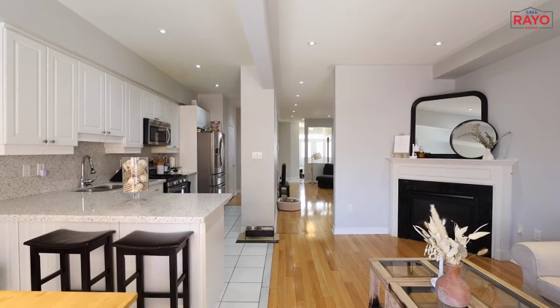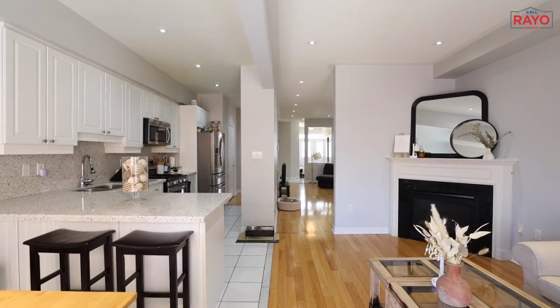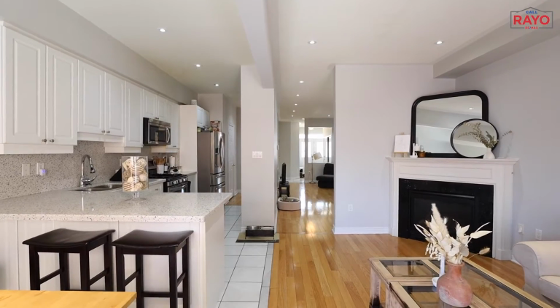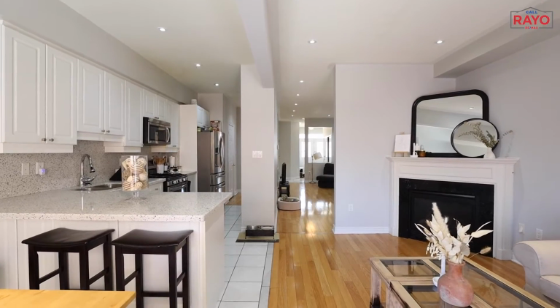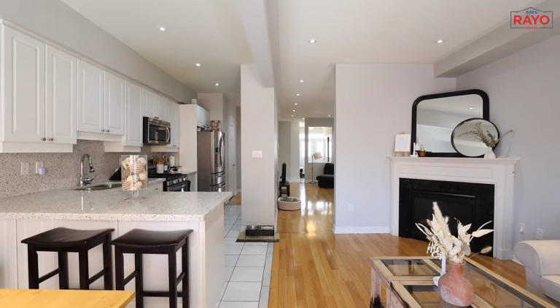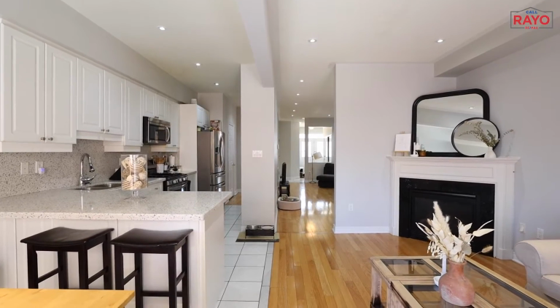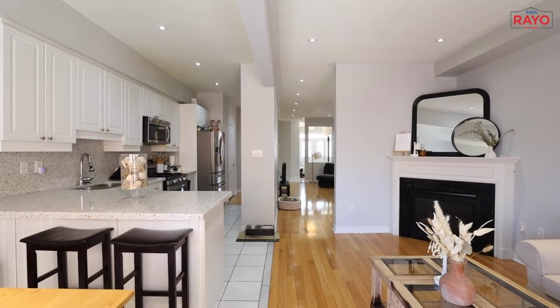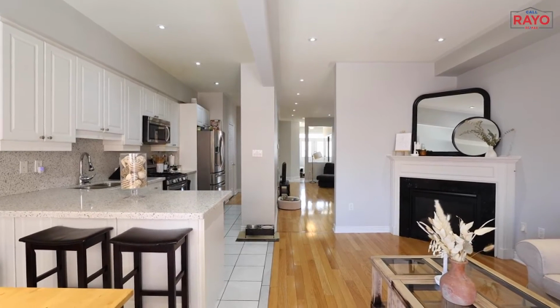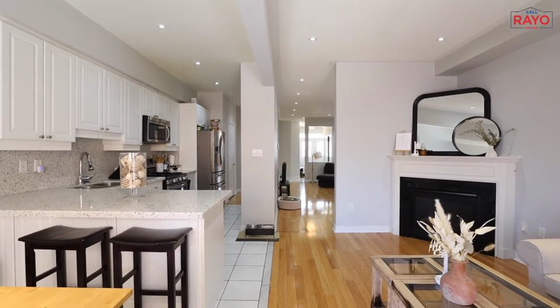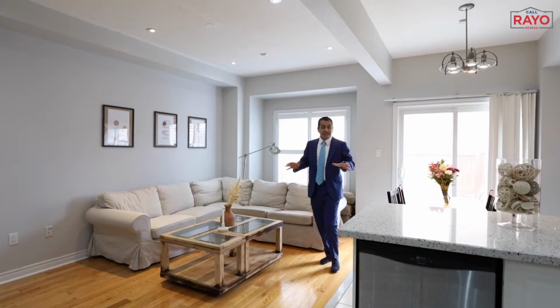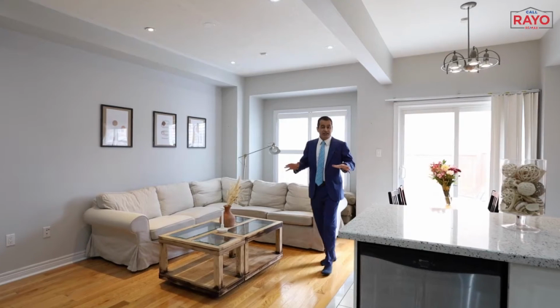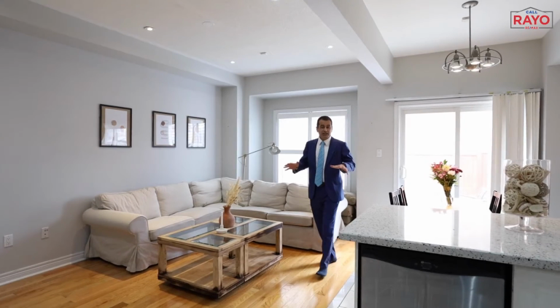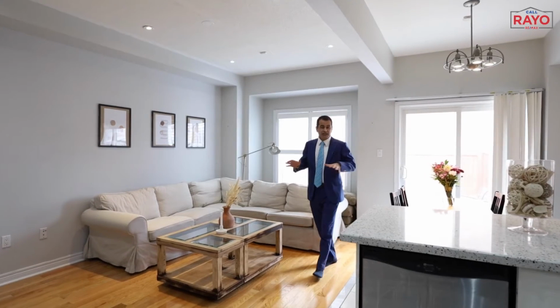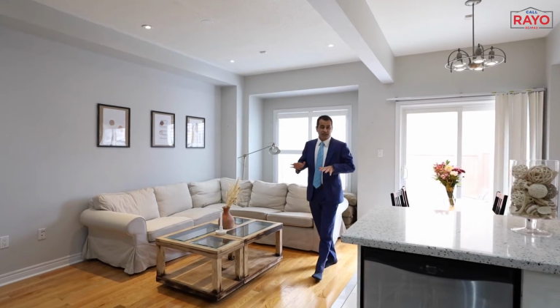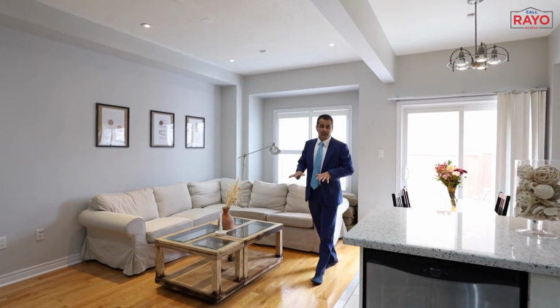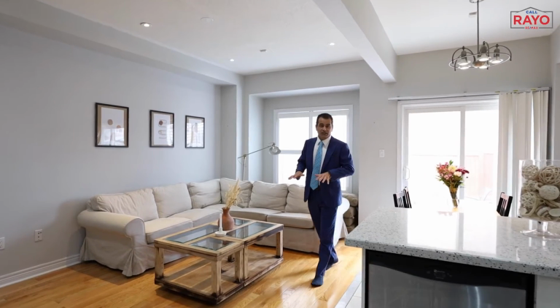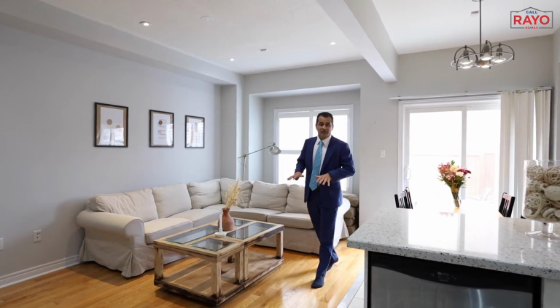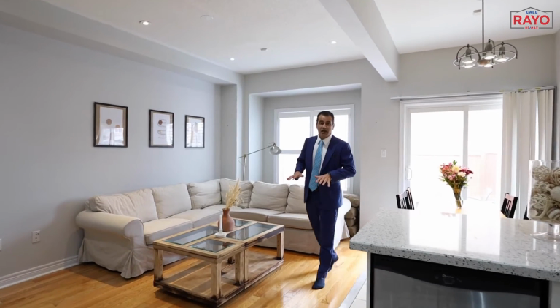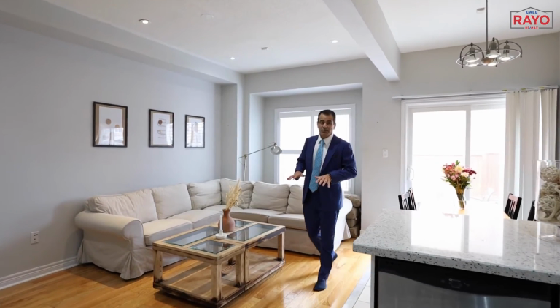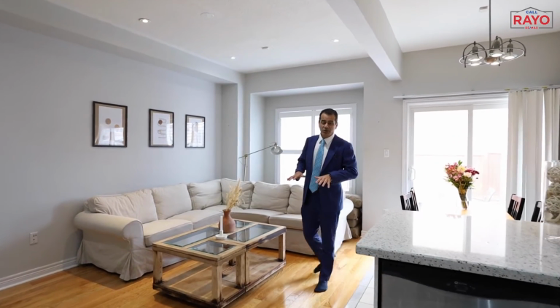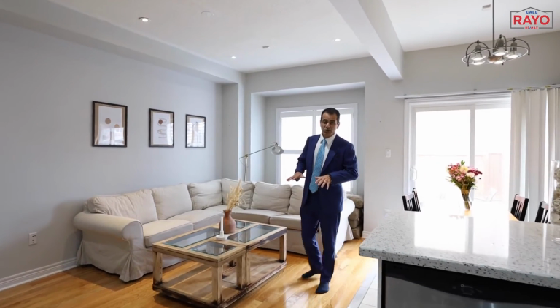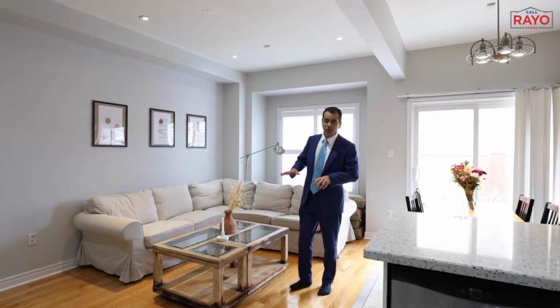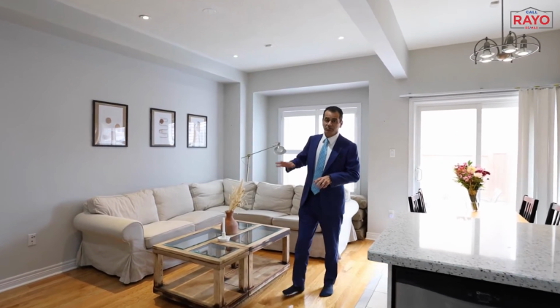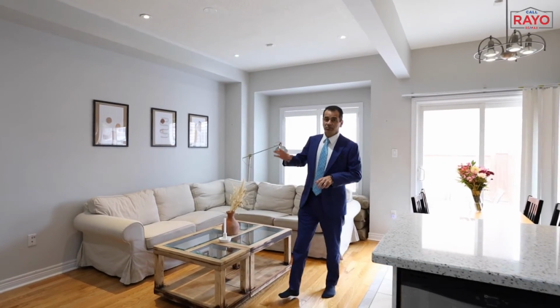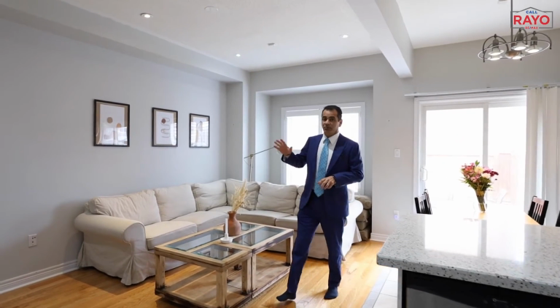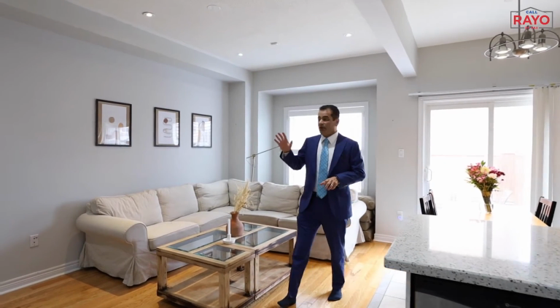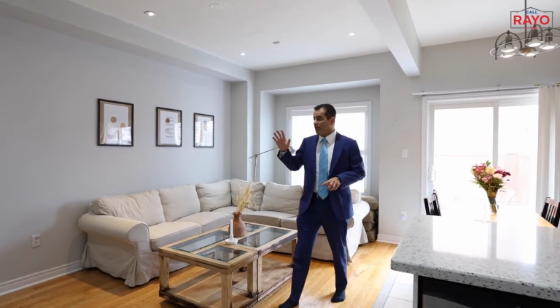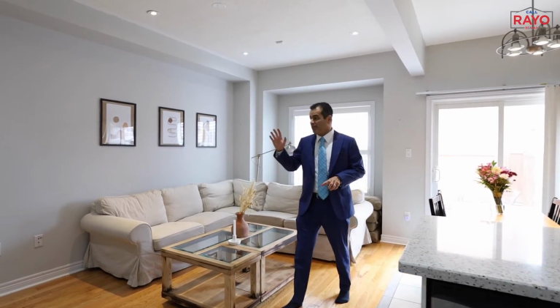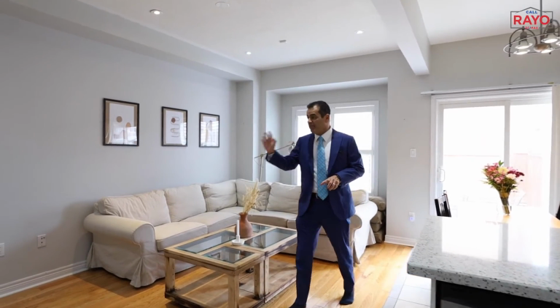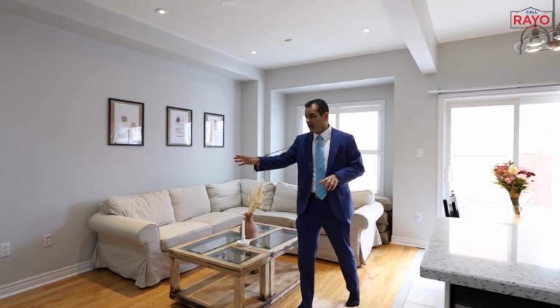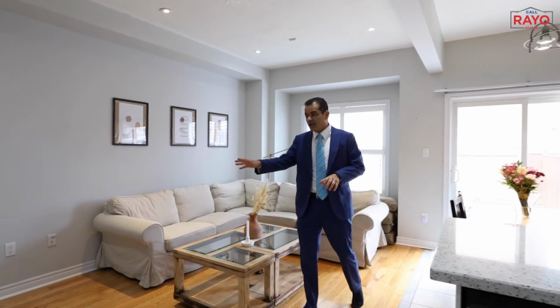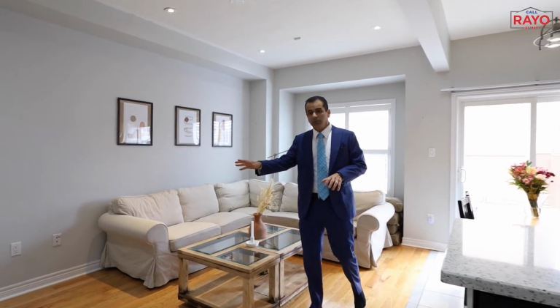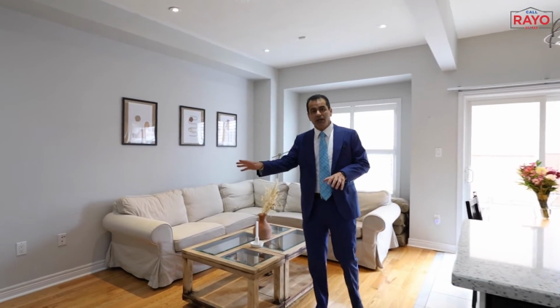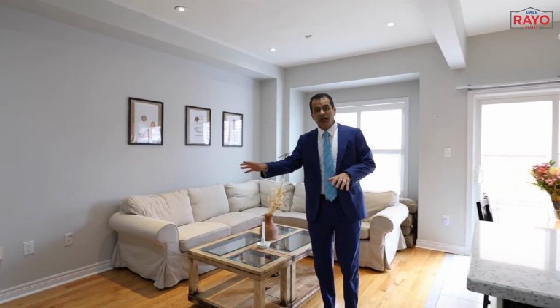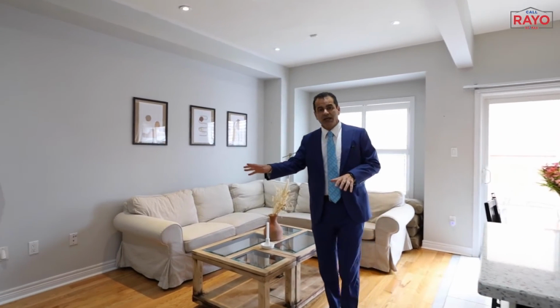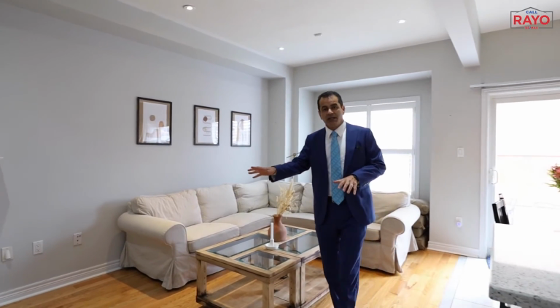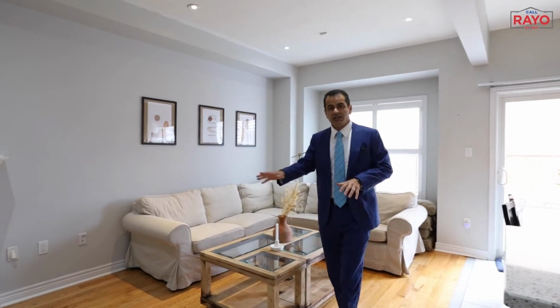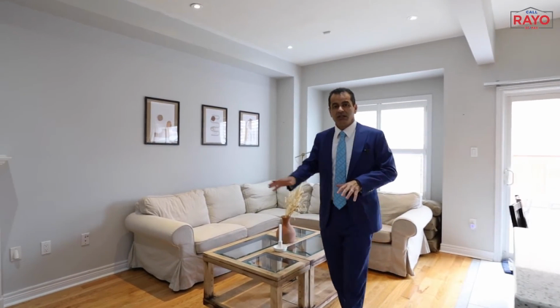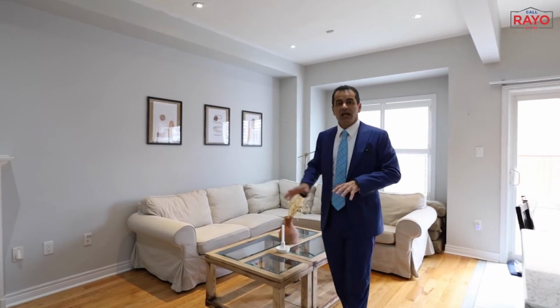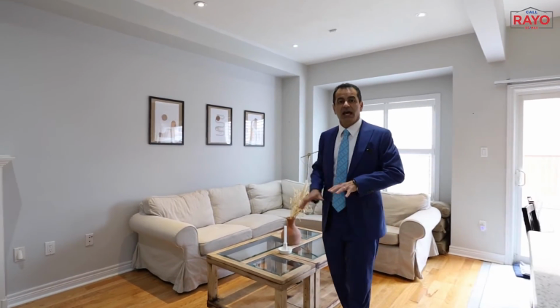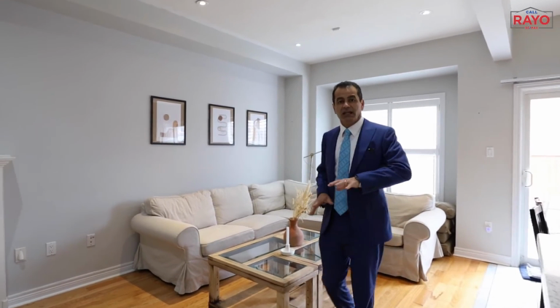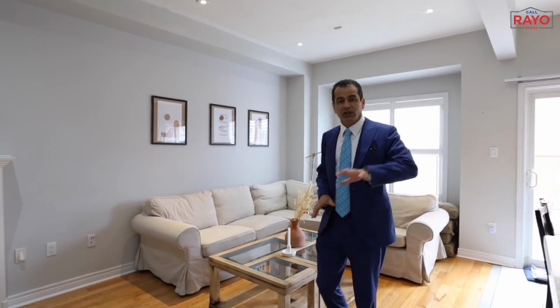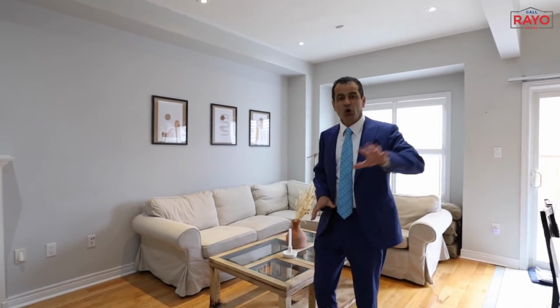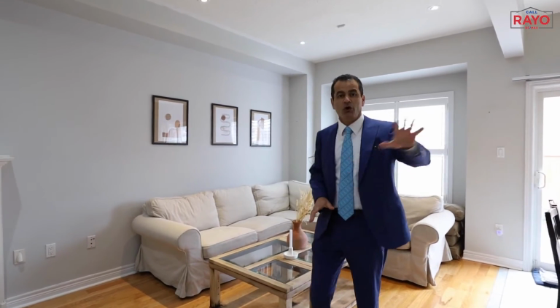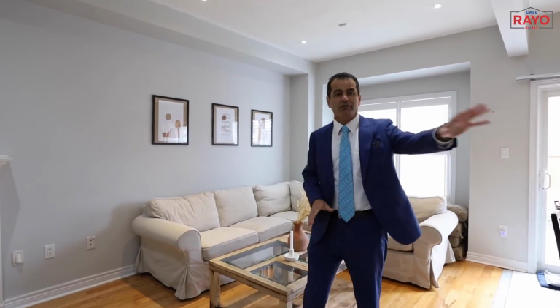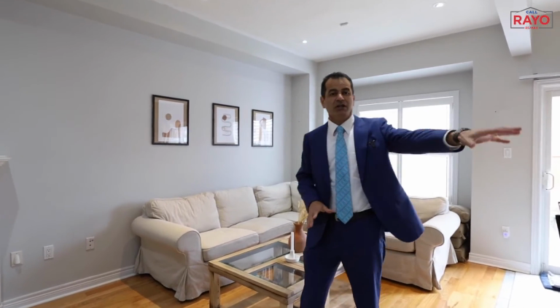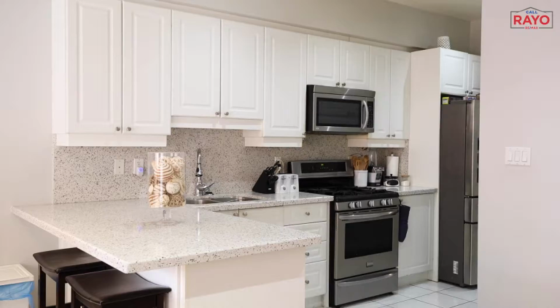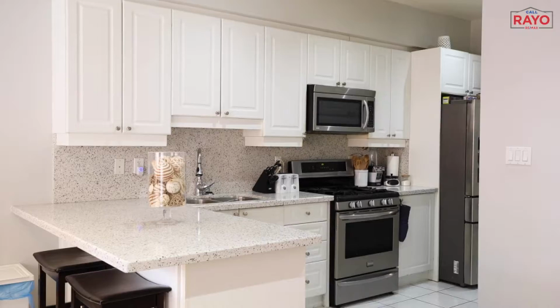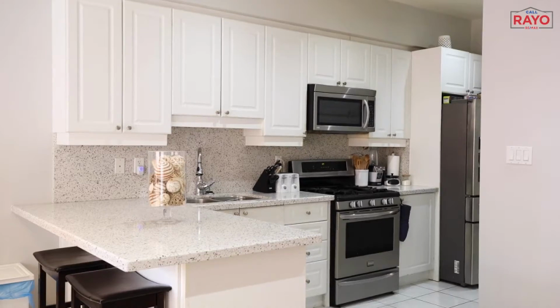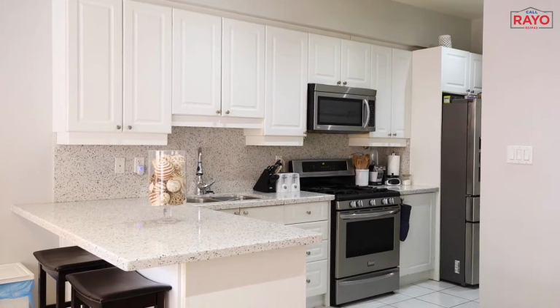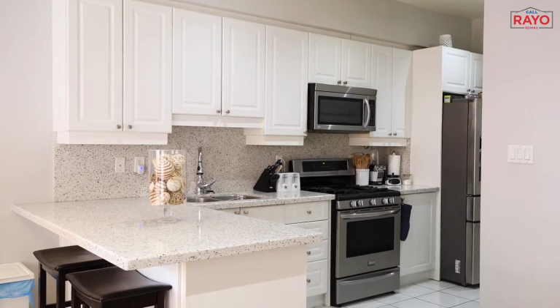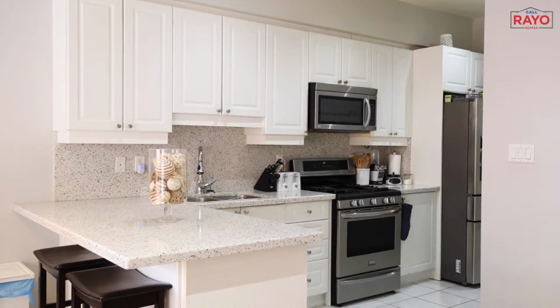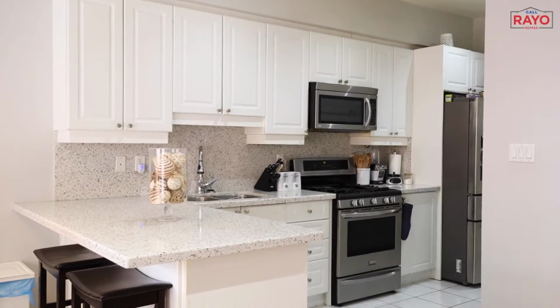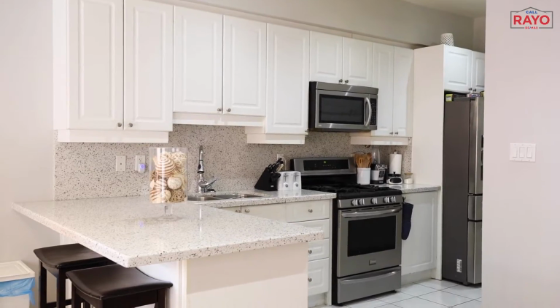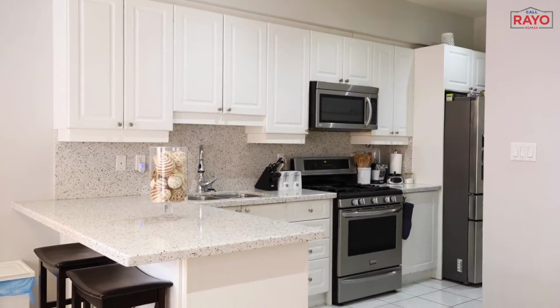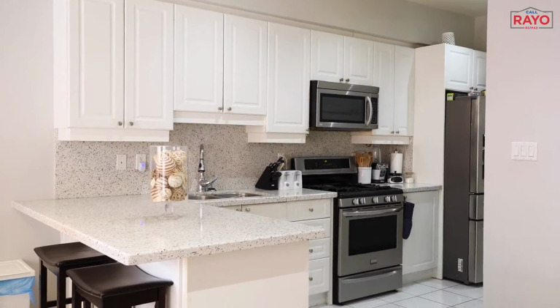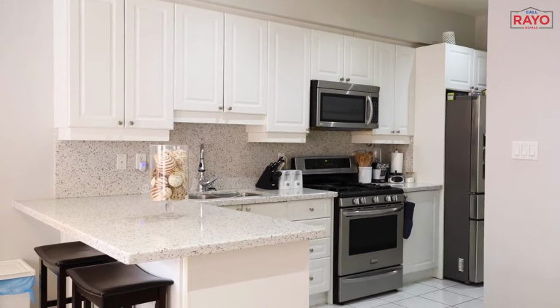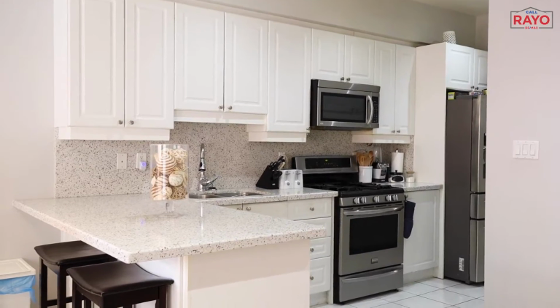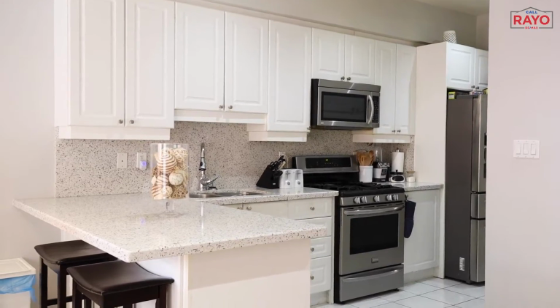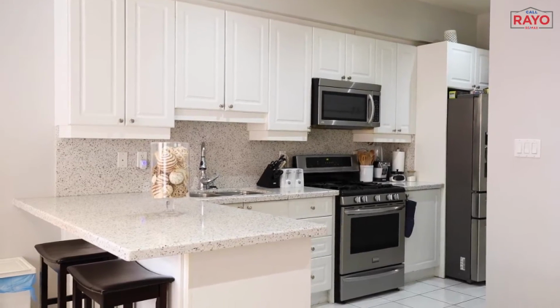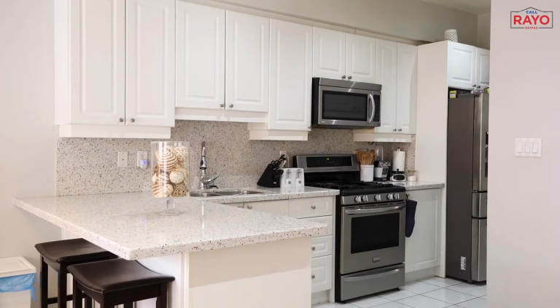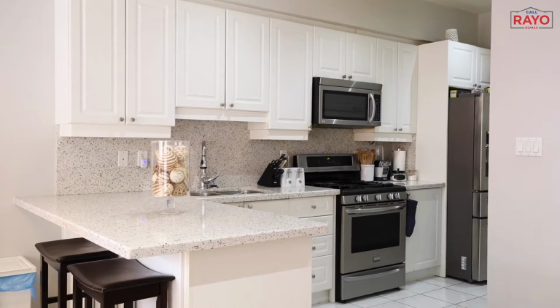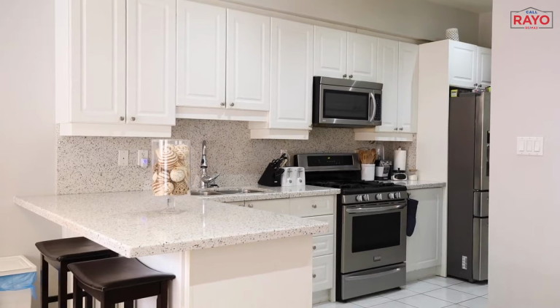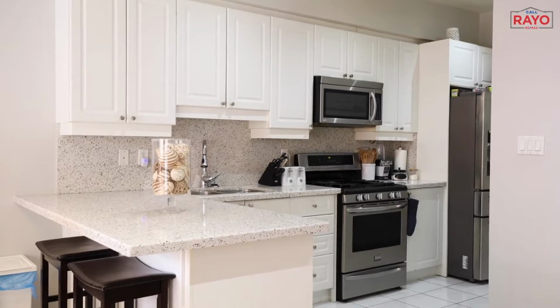Again, high ceilings in this family room, fireplace, and it overlooks into this upgraded kitchen.